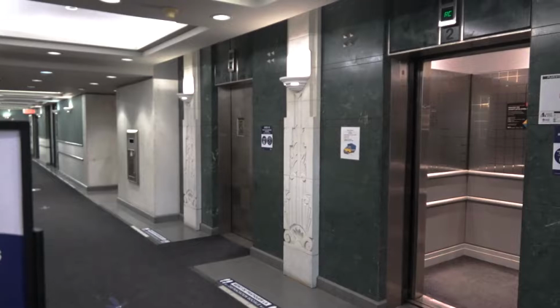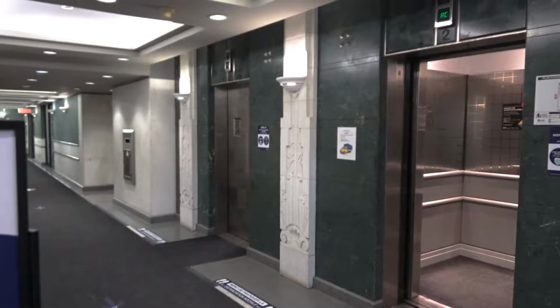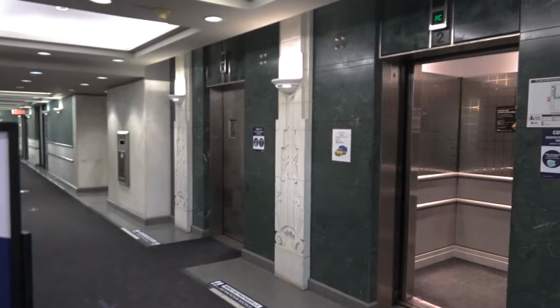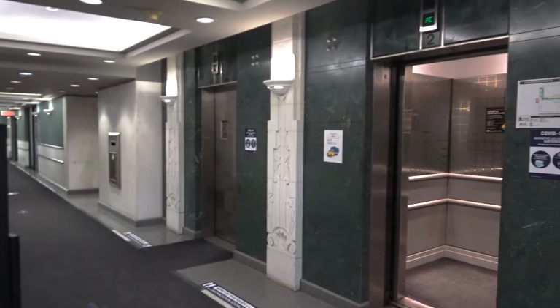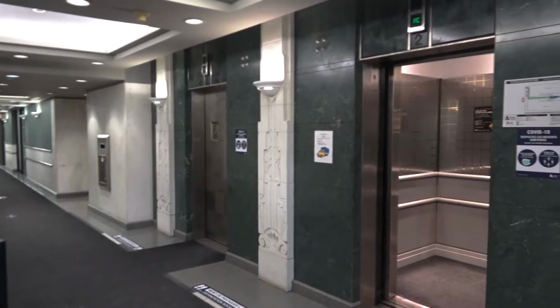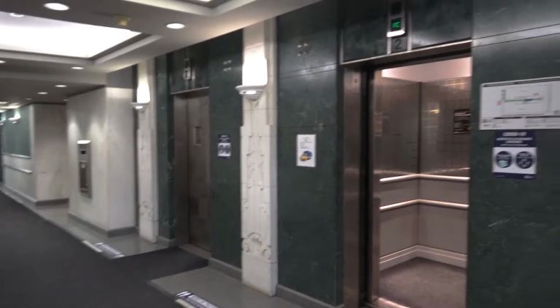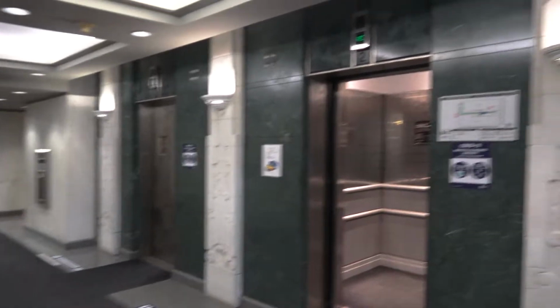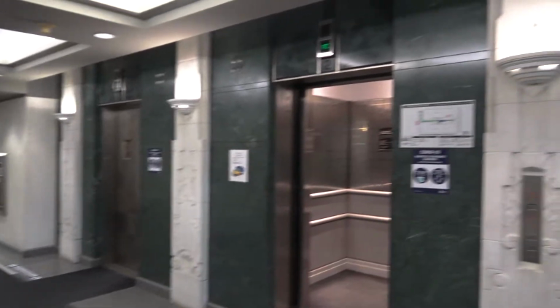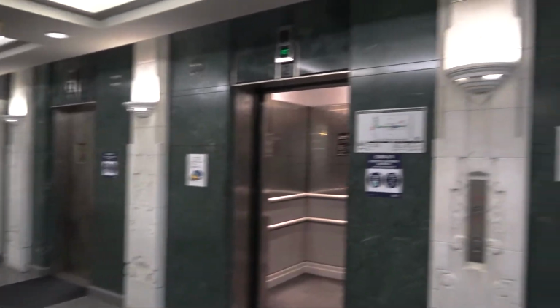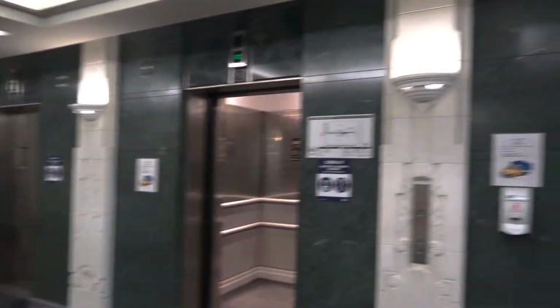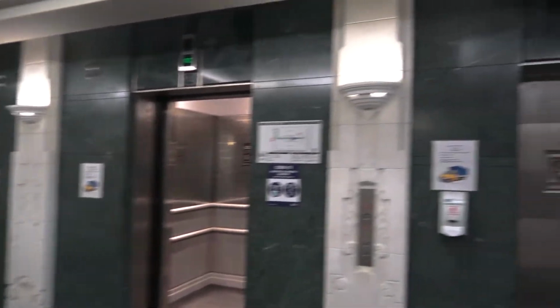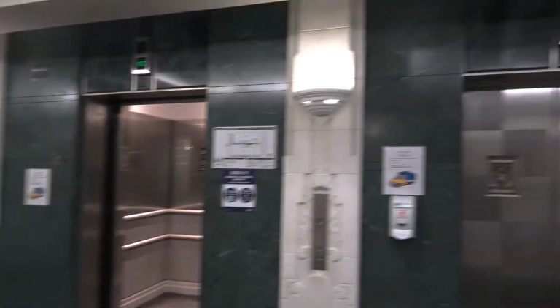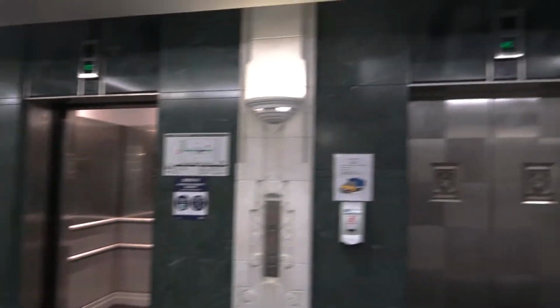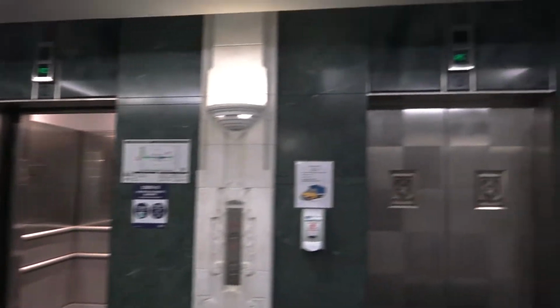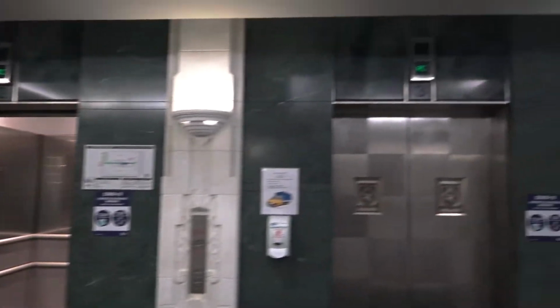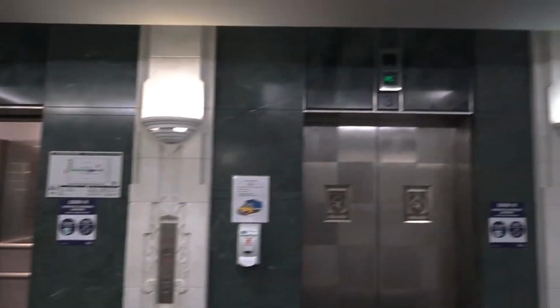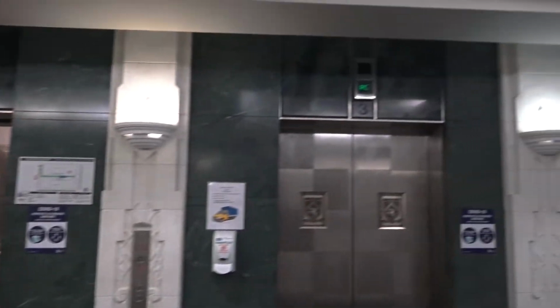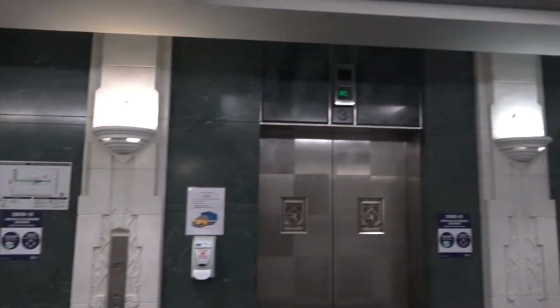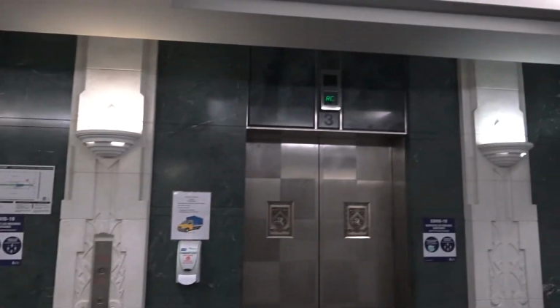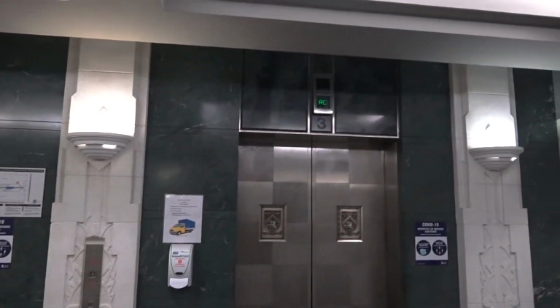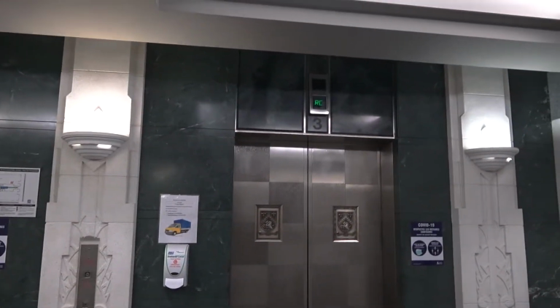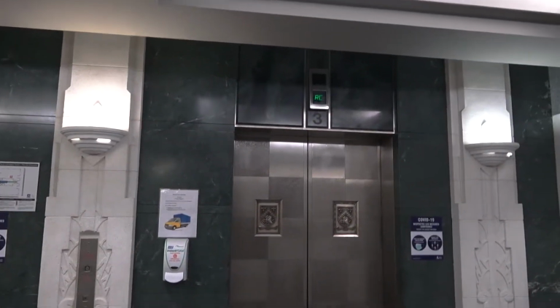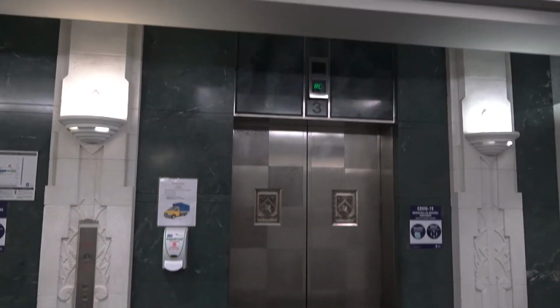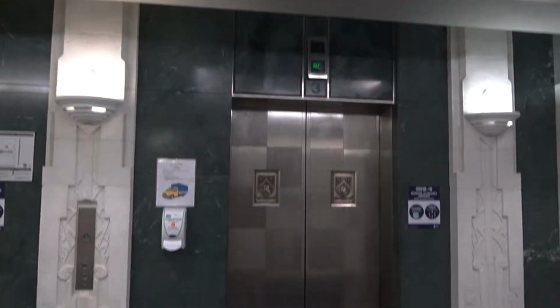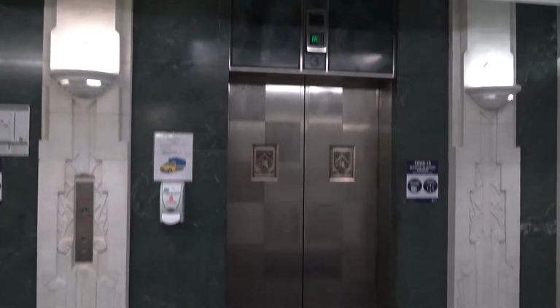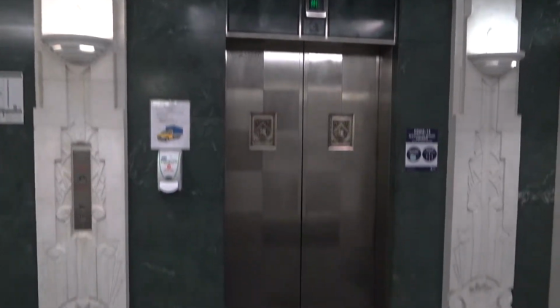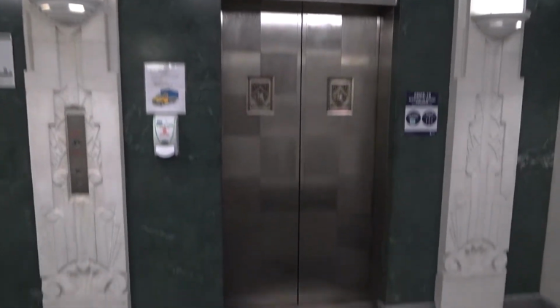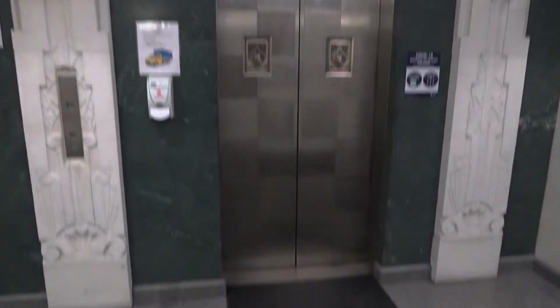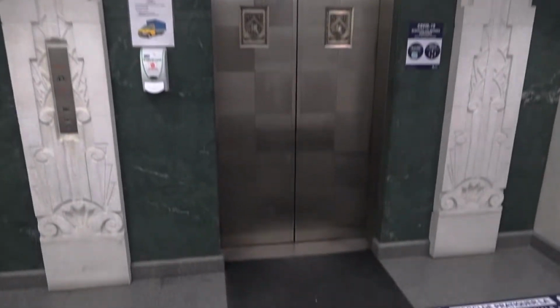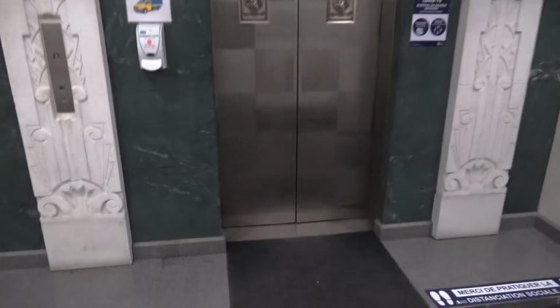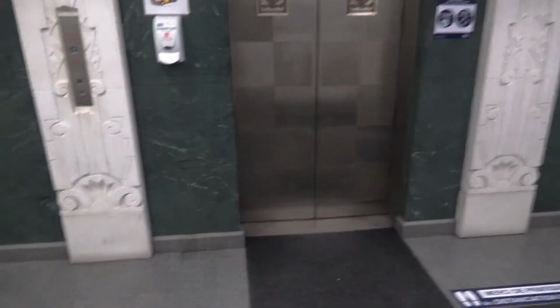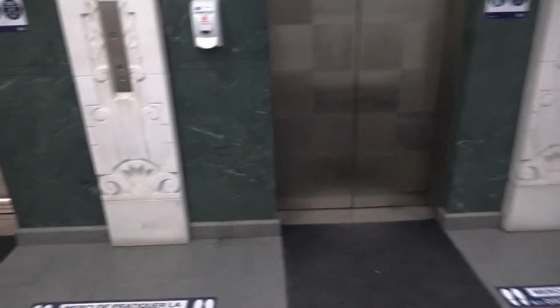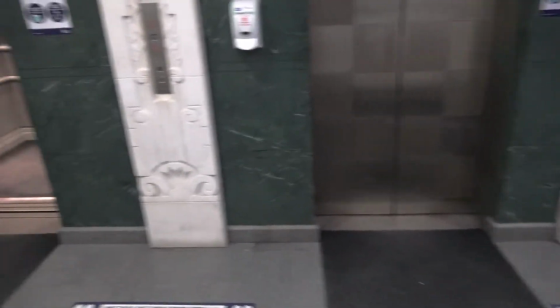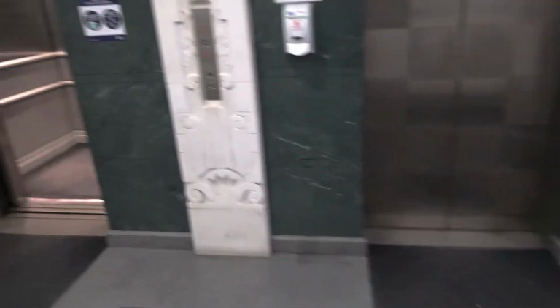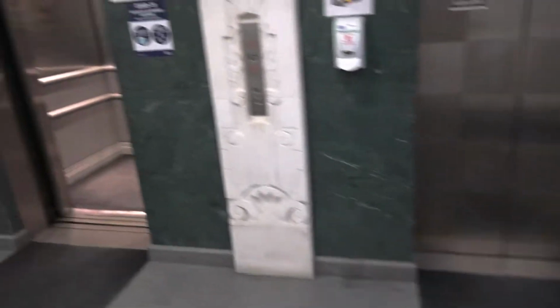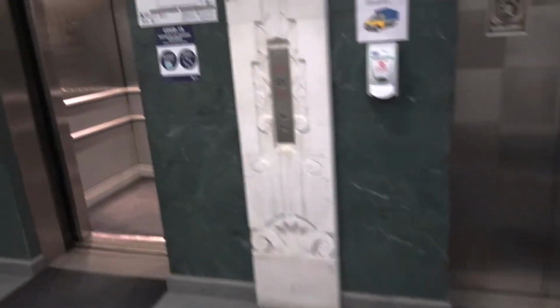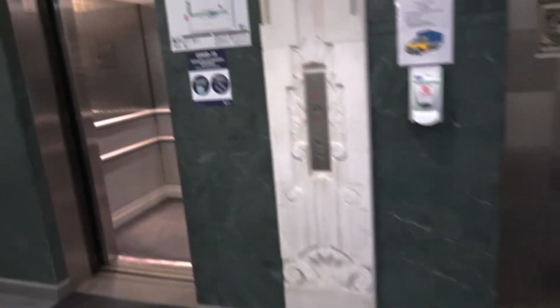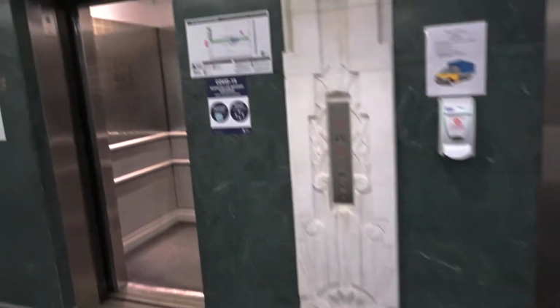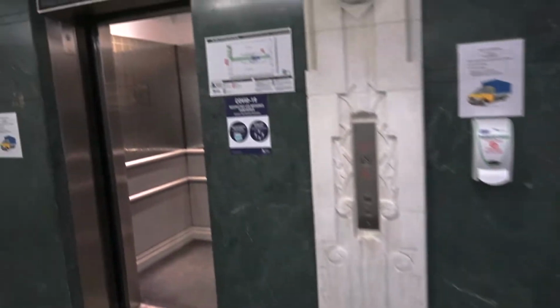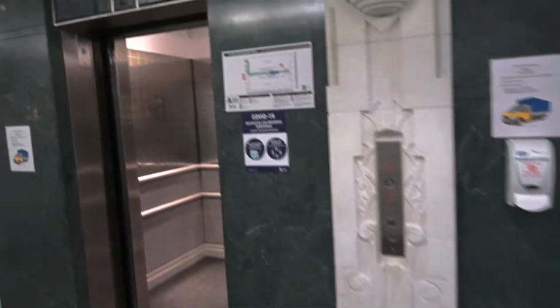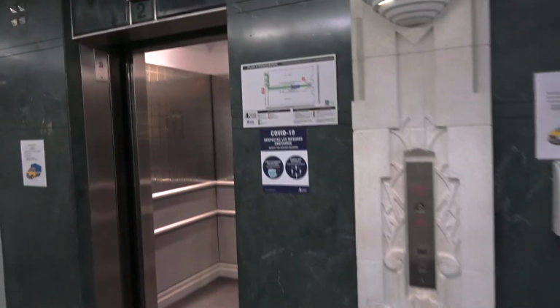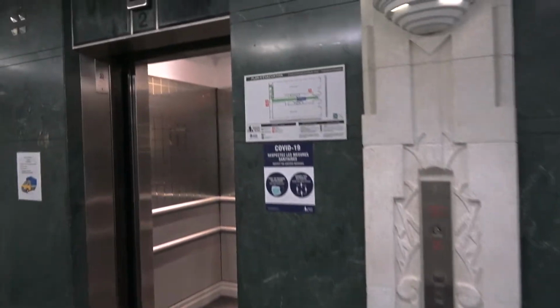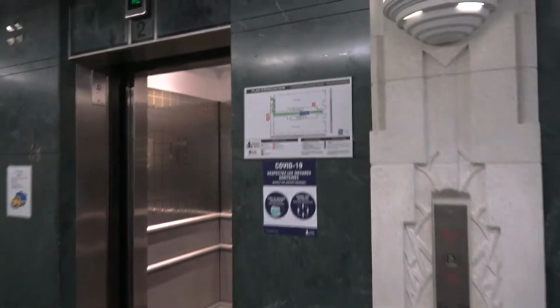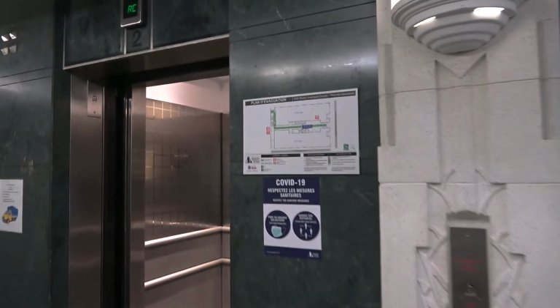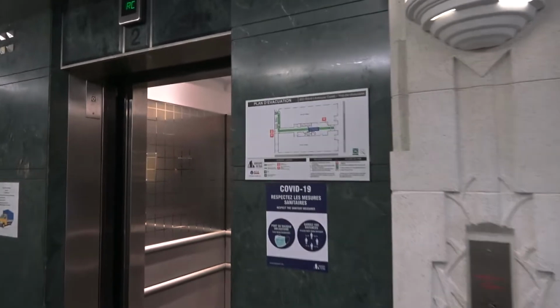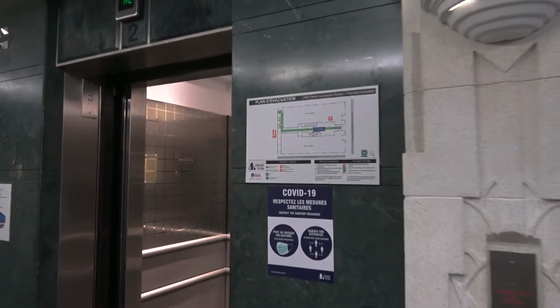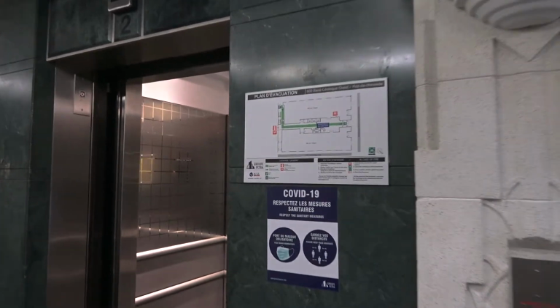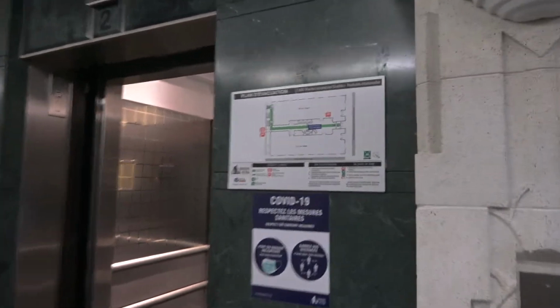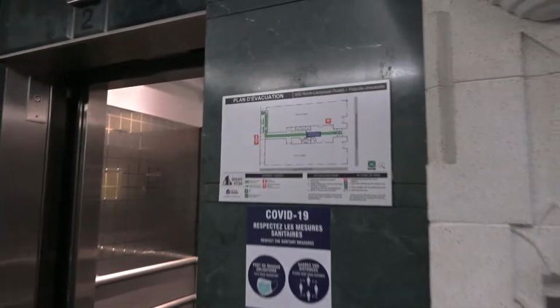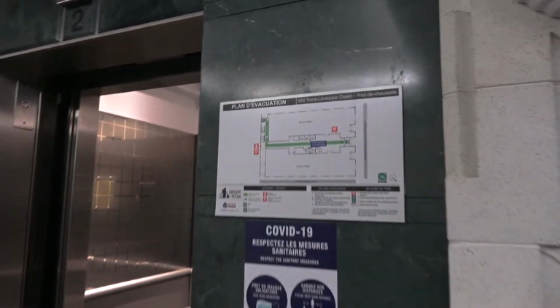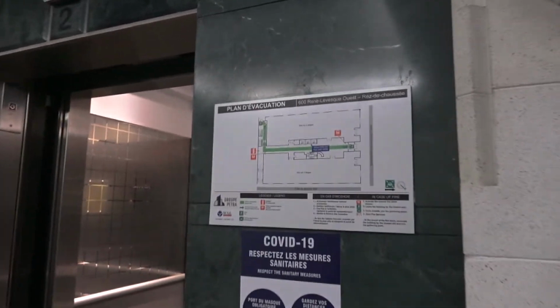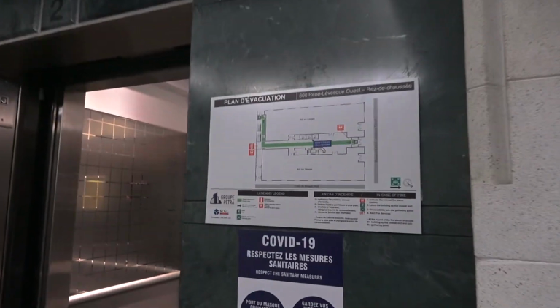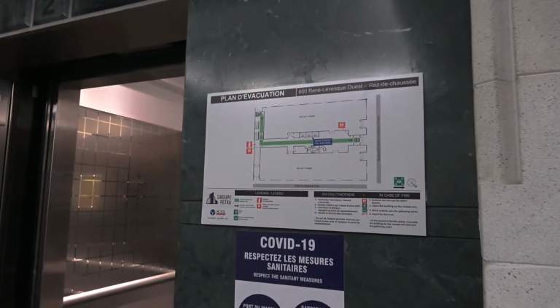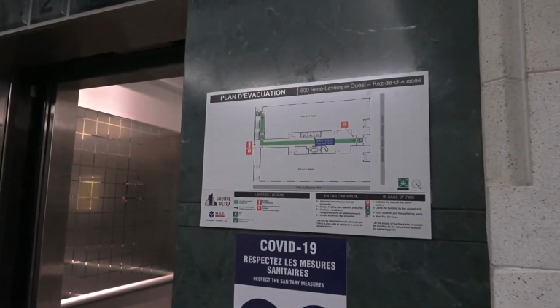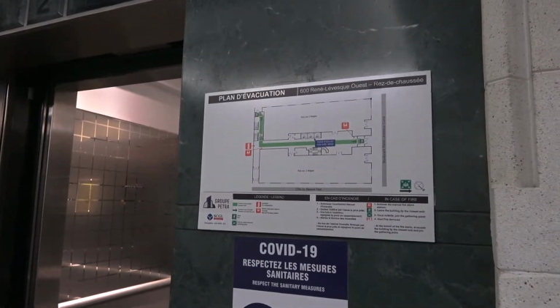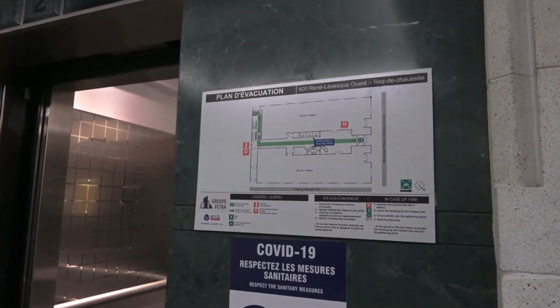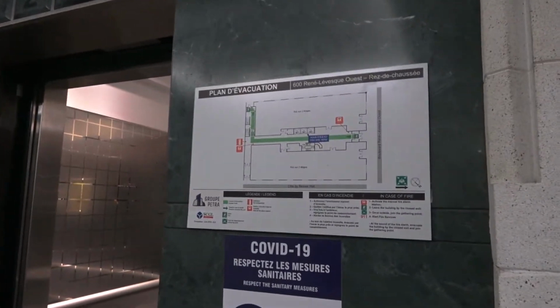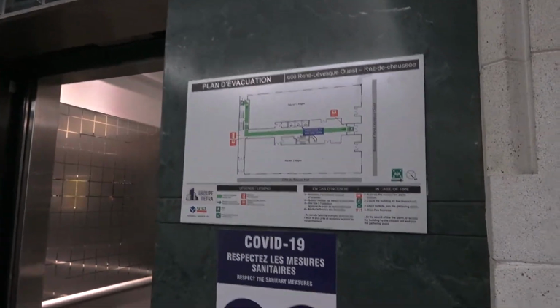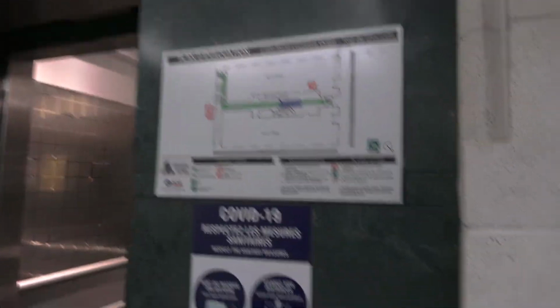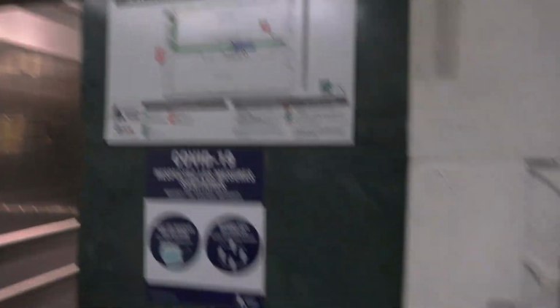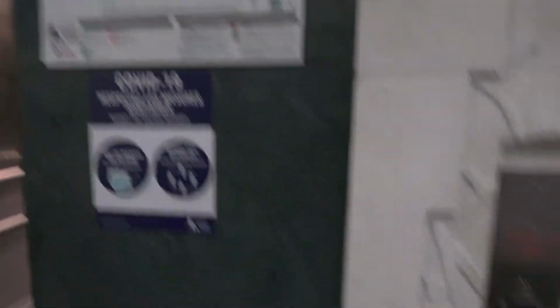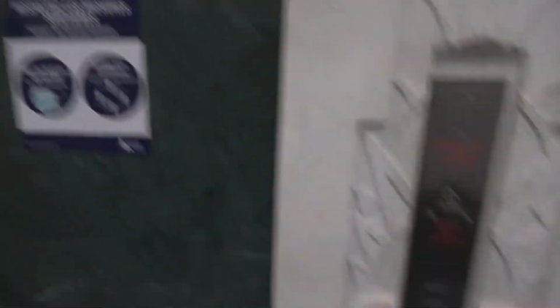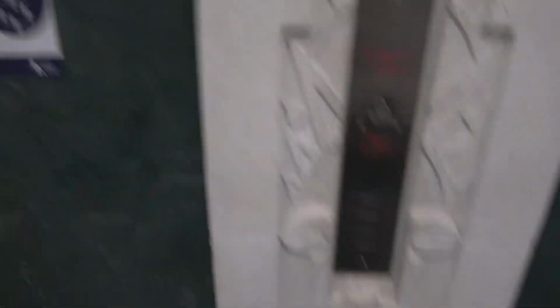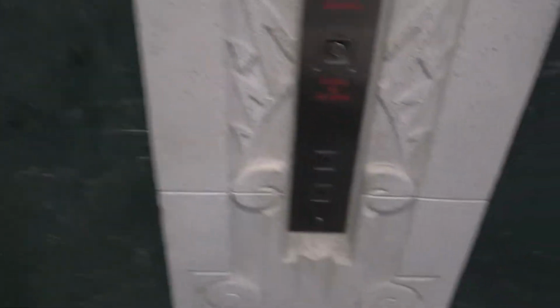These are going to be the elevators at 620 Rene Levesque in Montreal, Quebec.